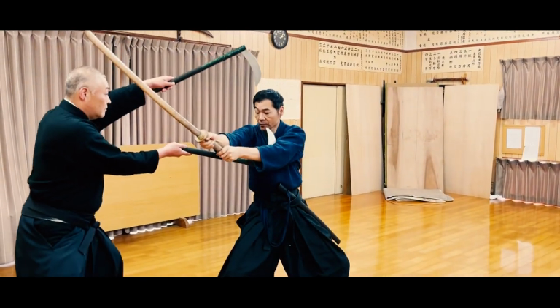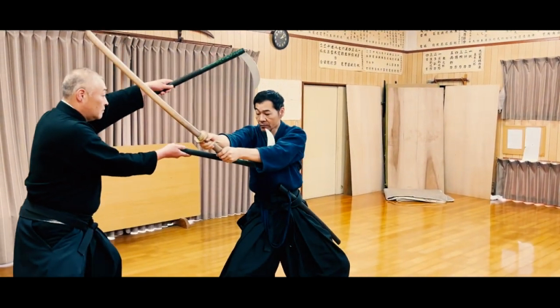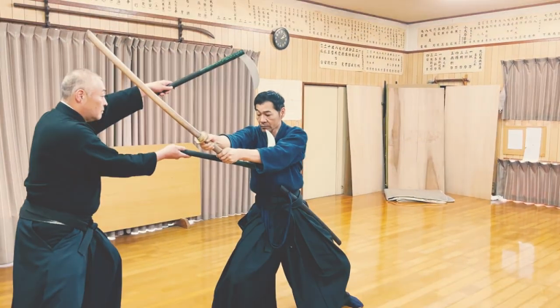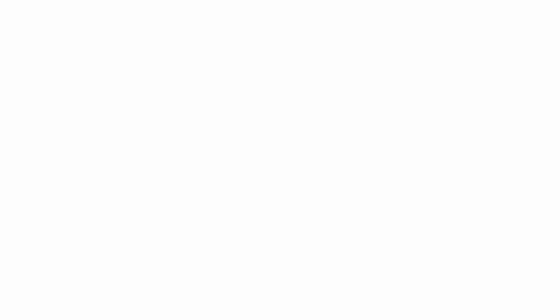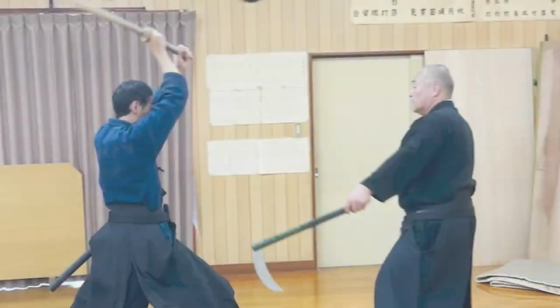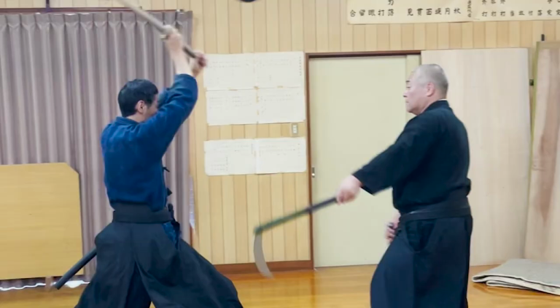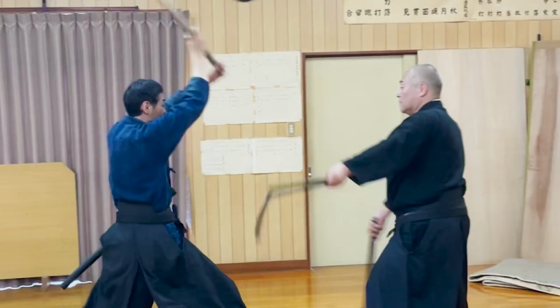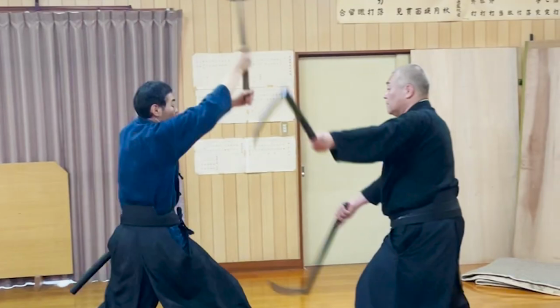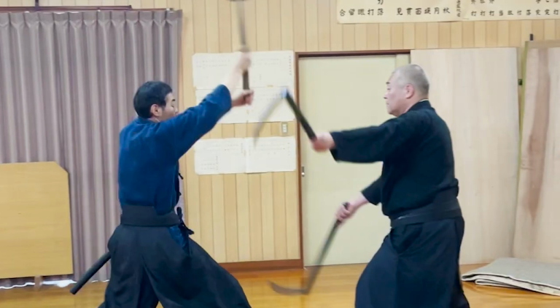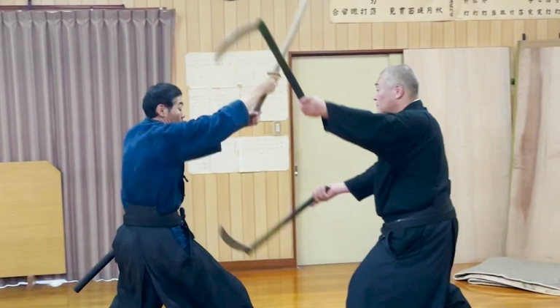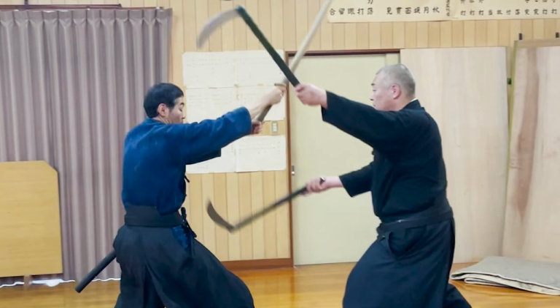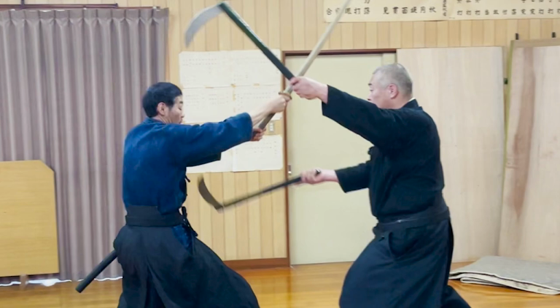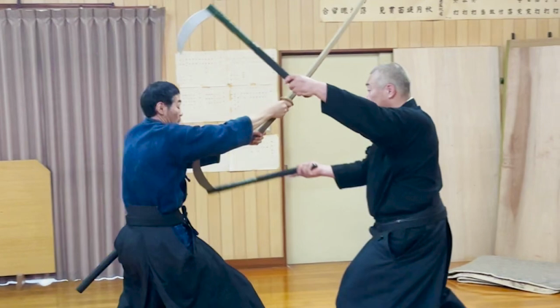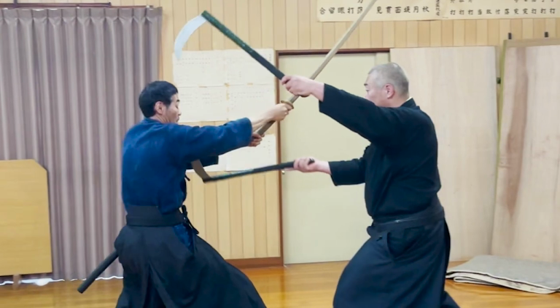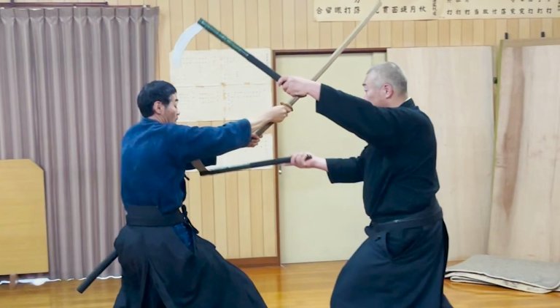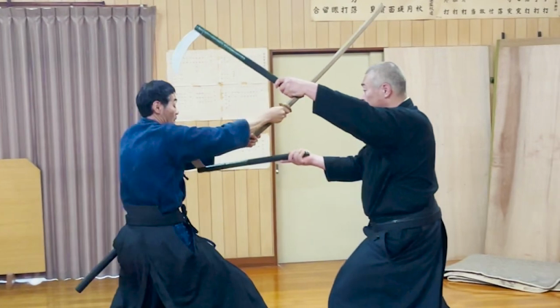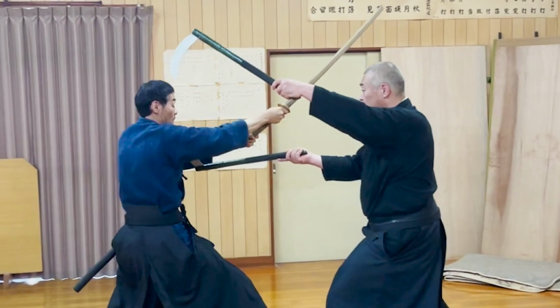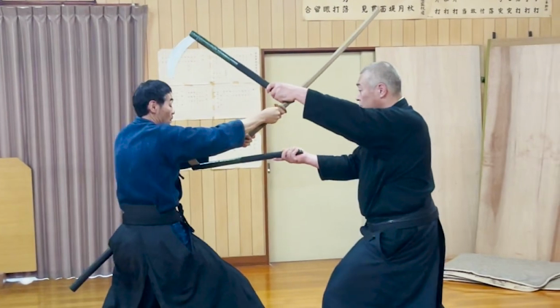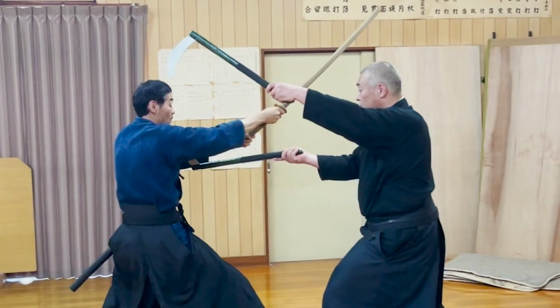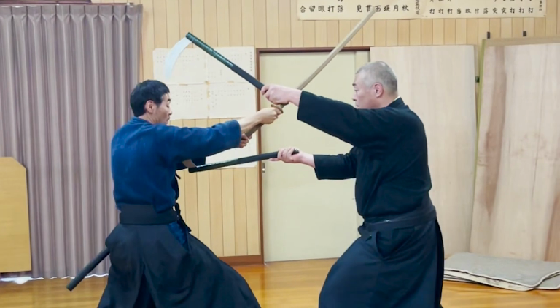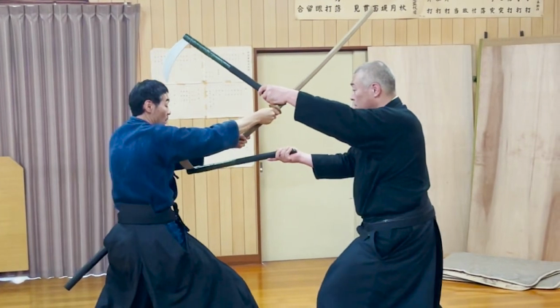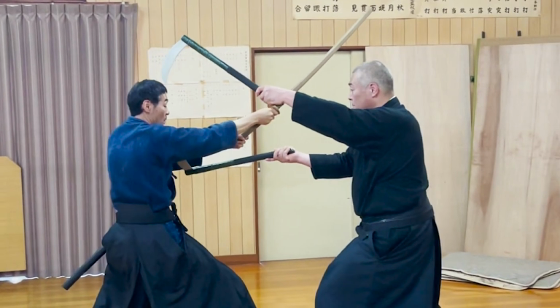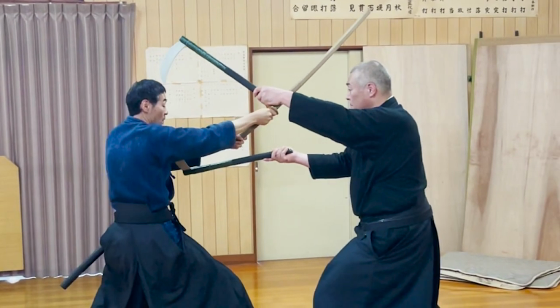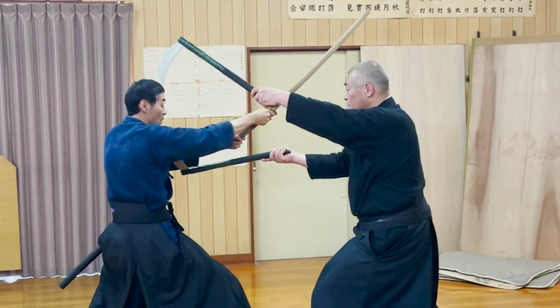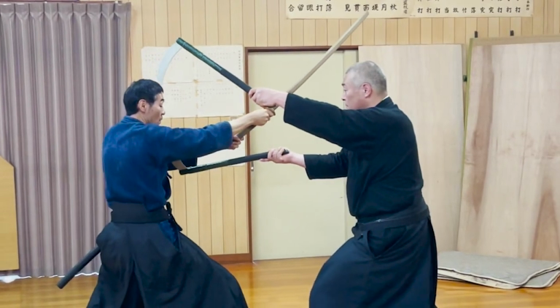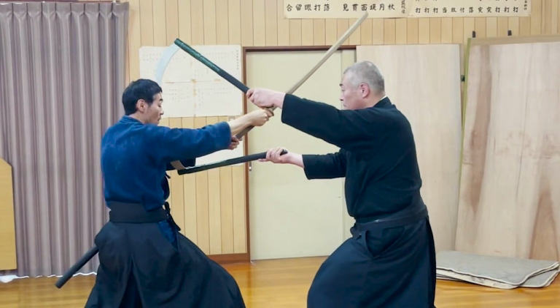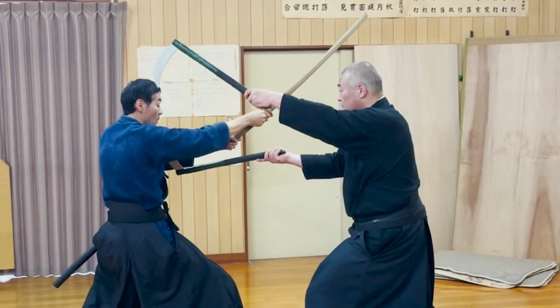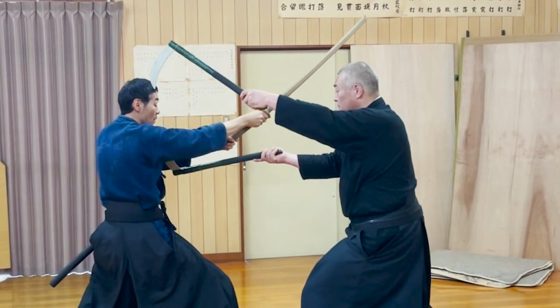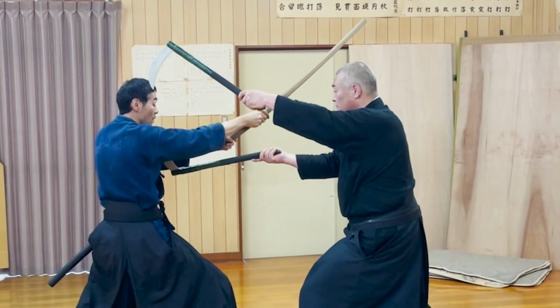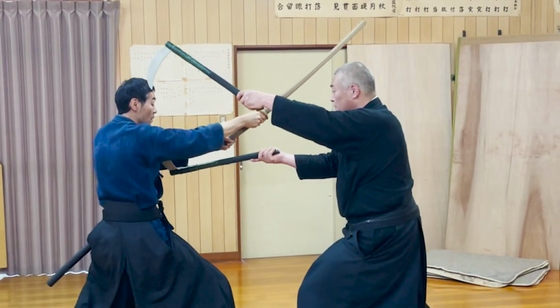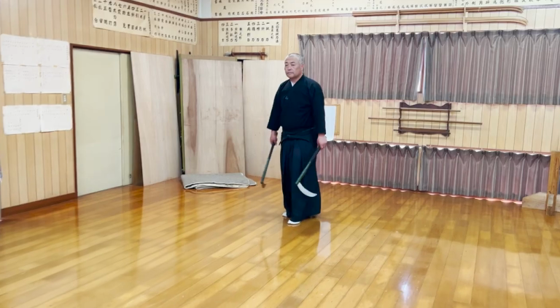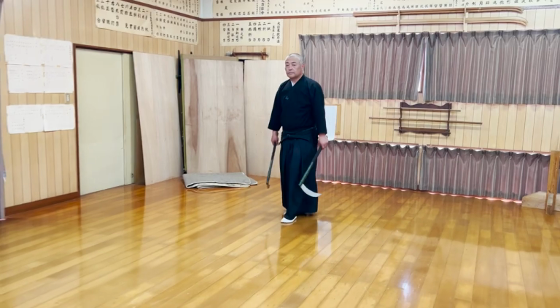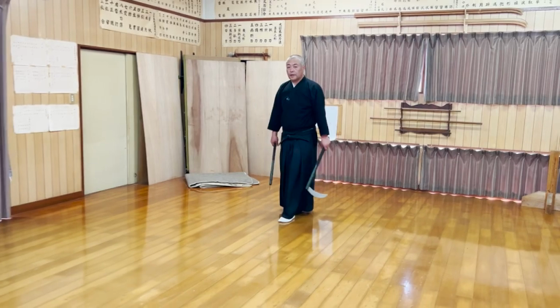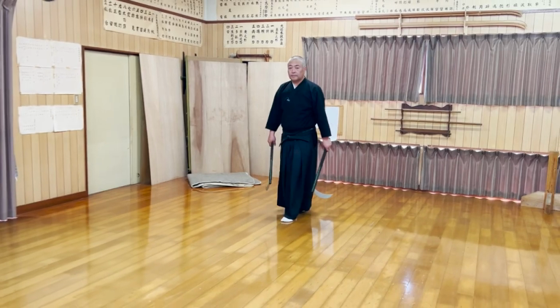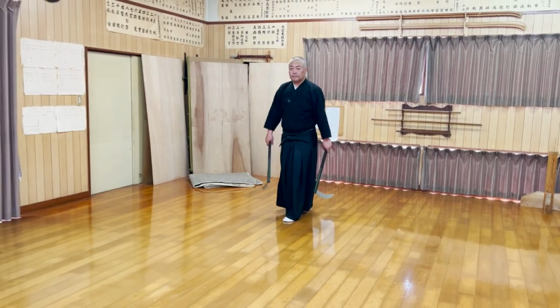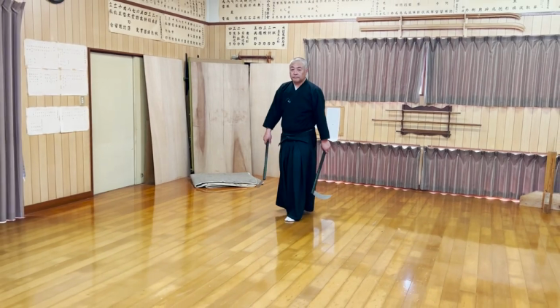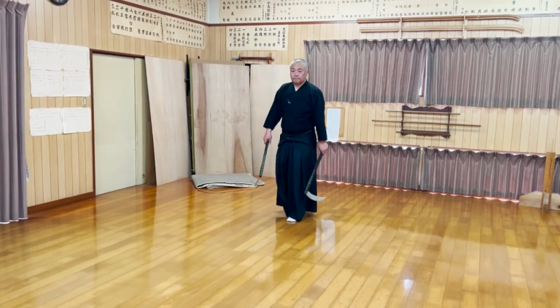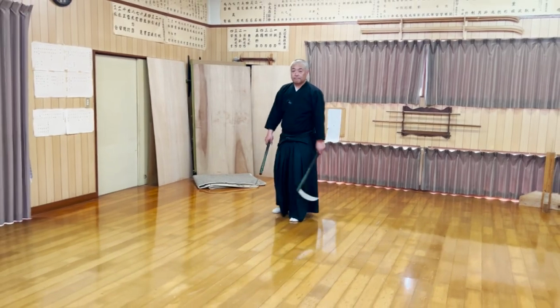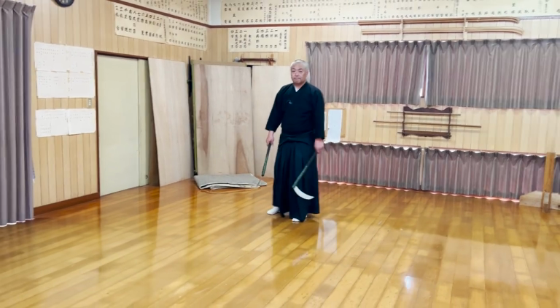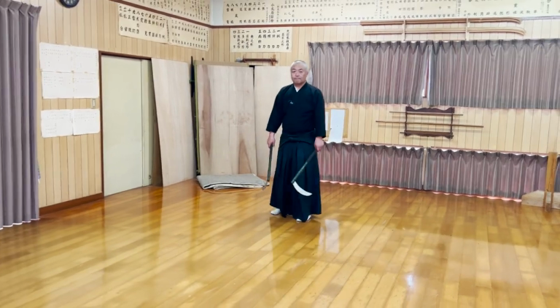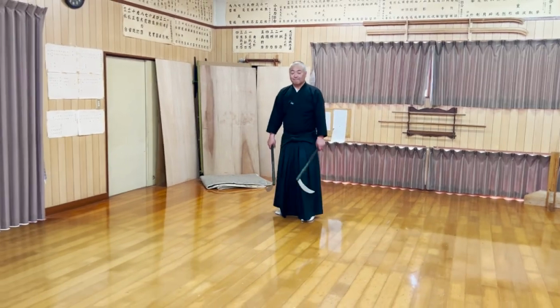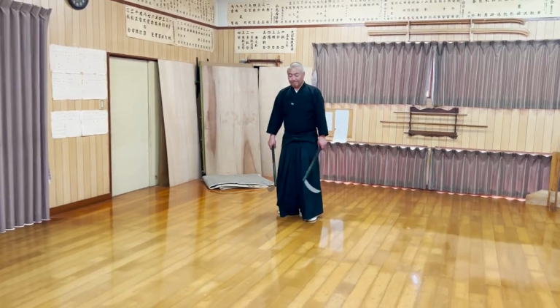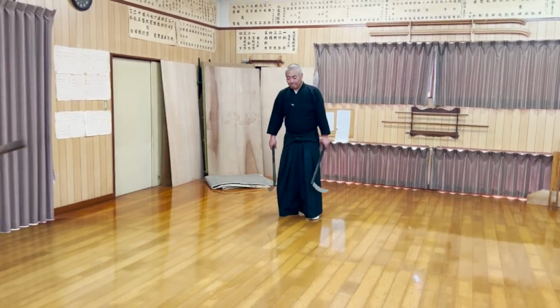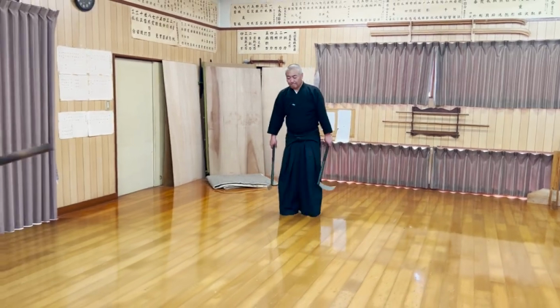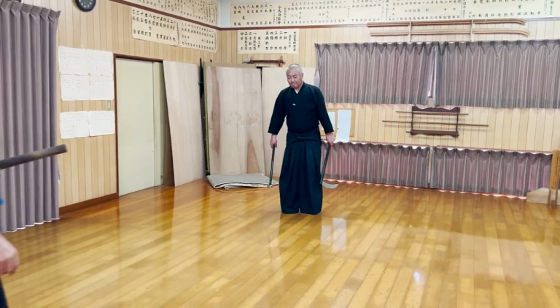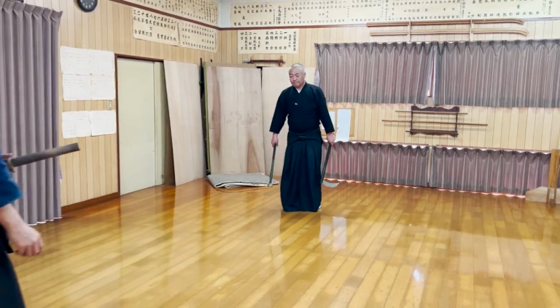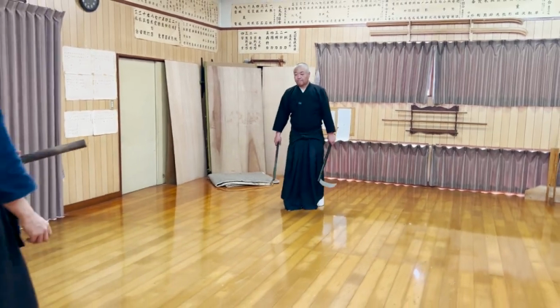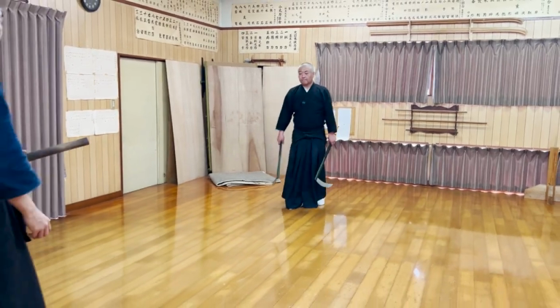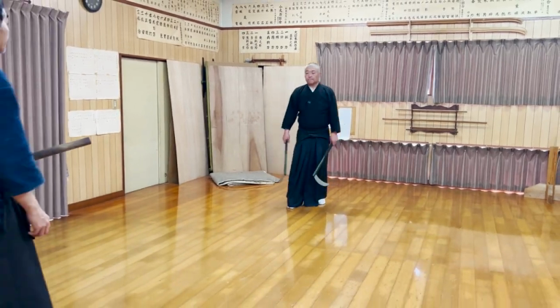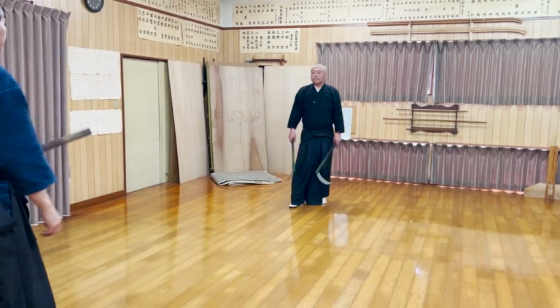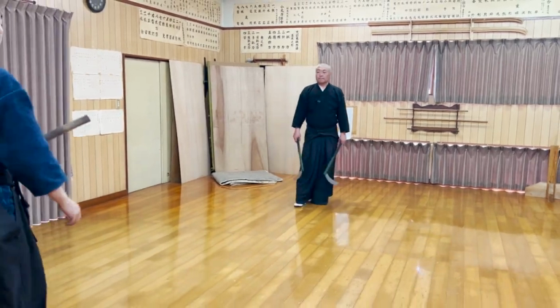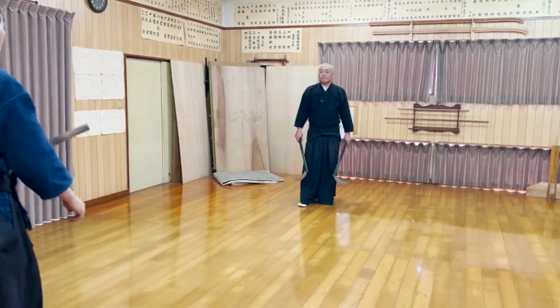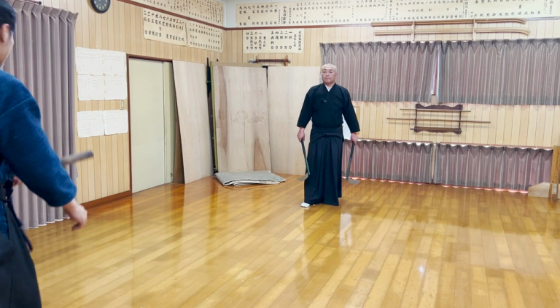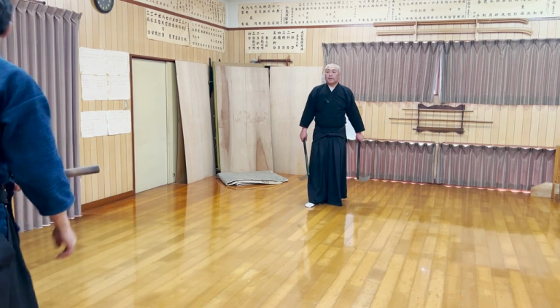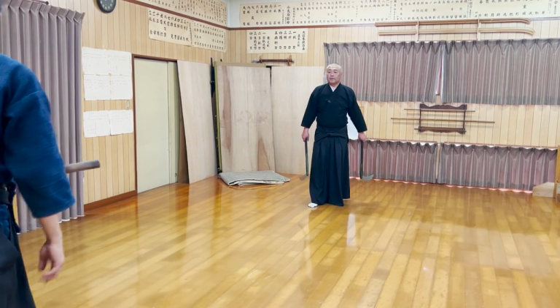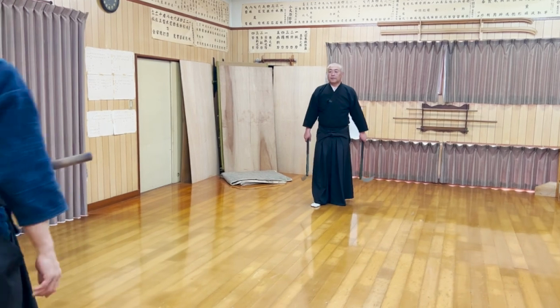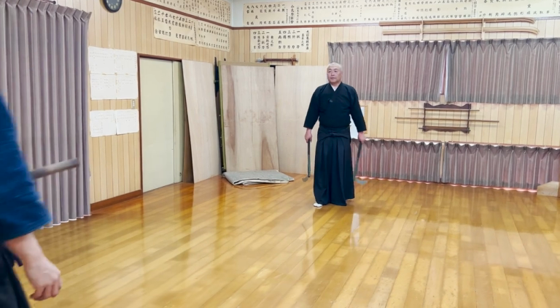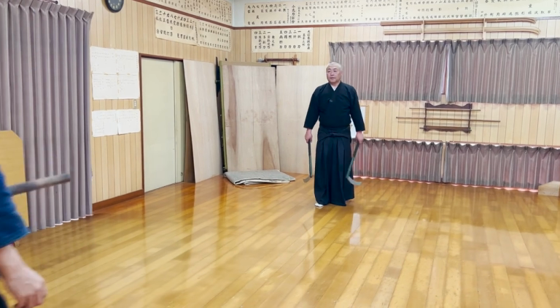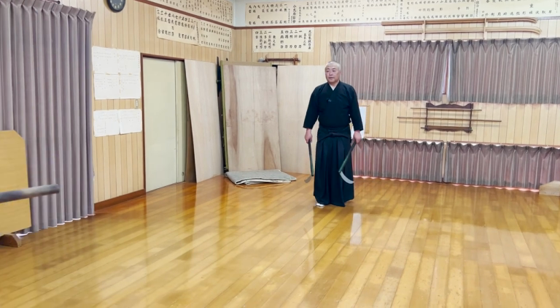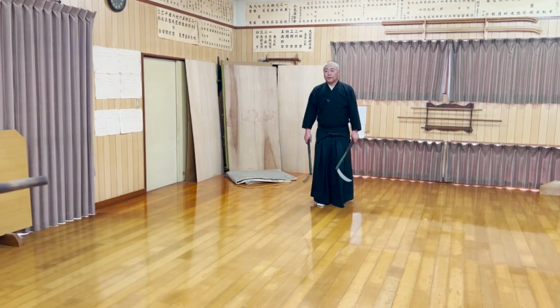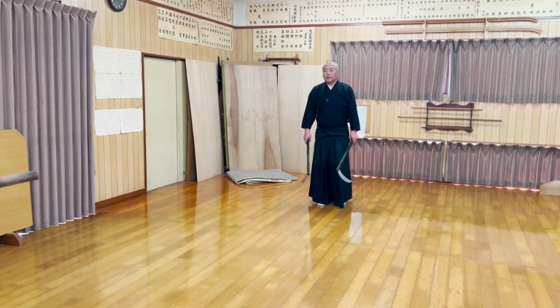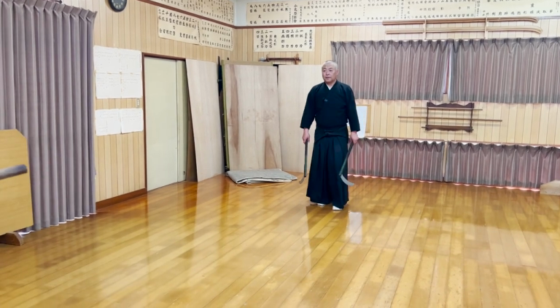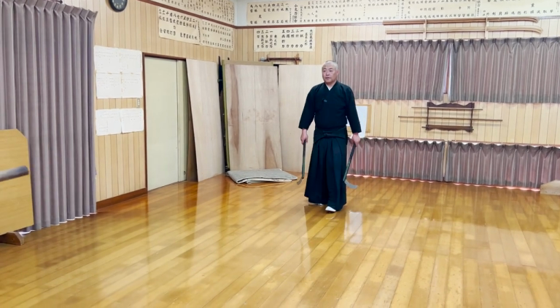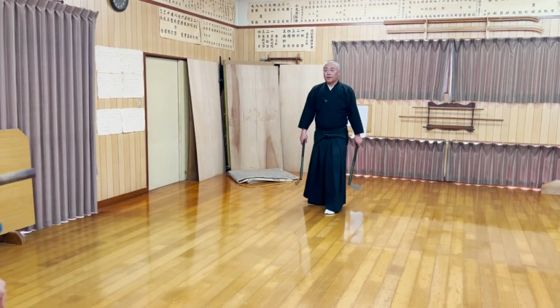The sickles almost look like fangs in this kata. This is absolutely something you can only do with two sickles.